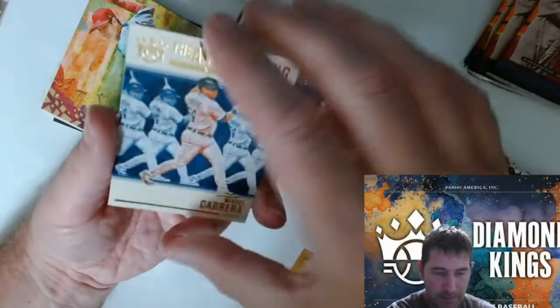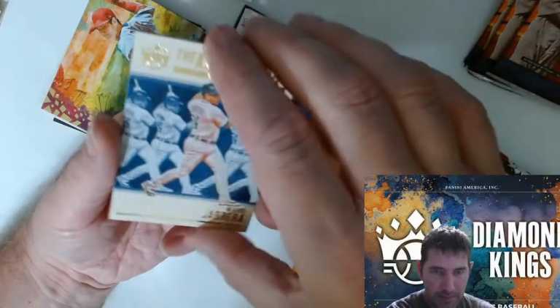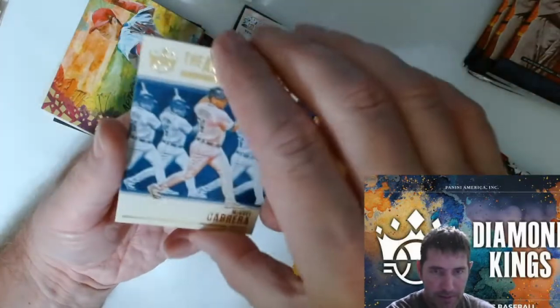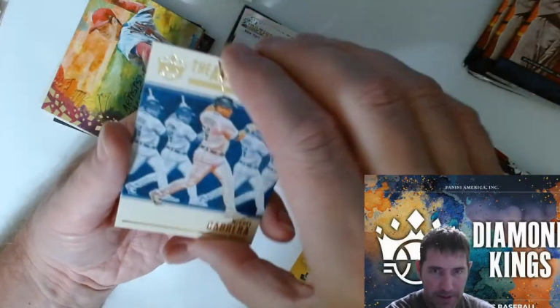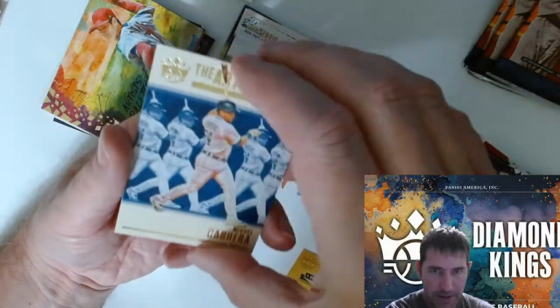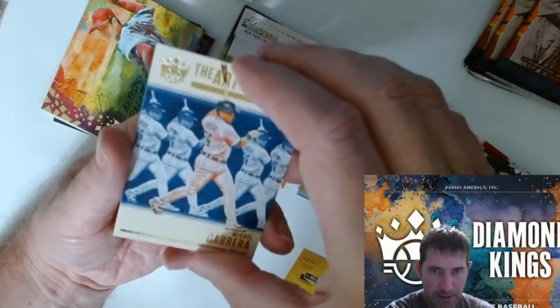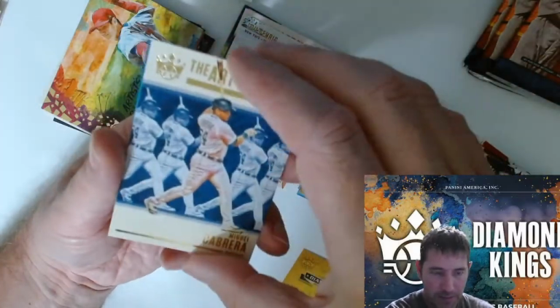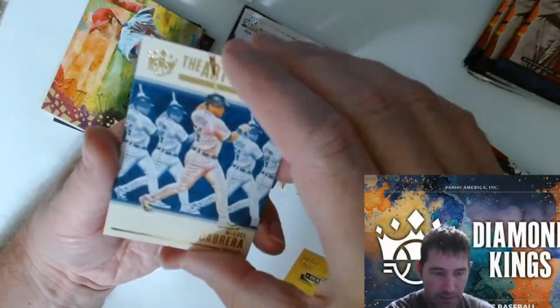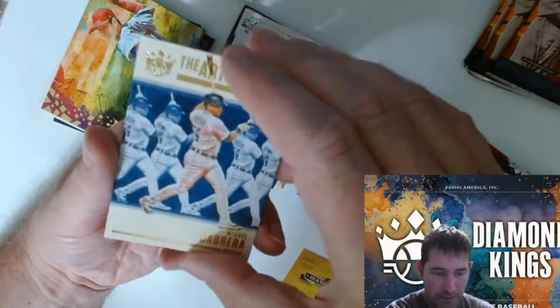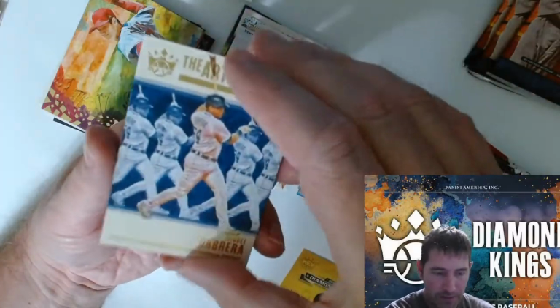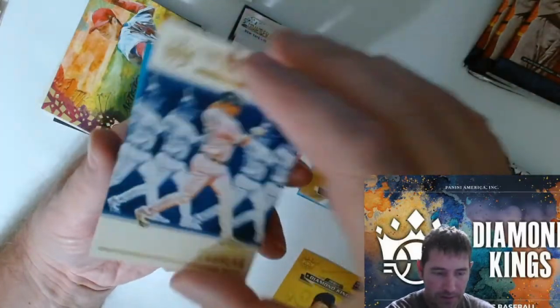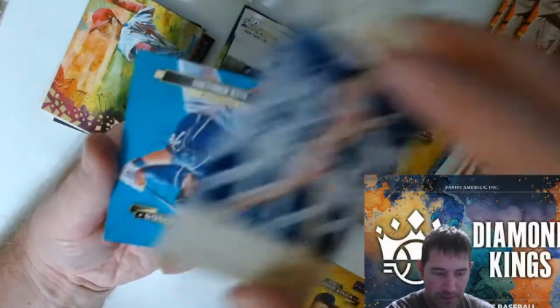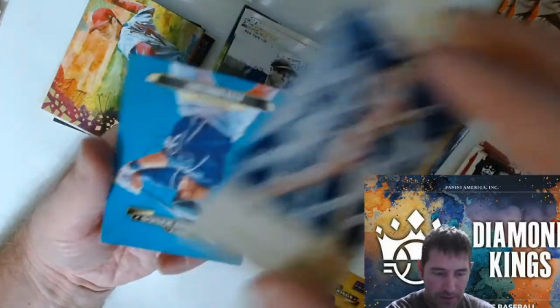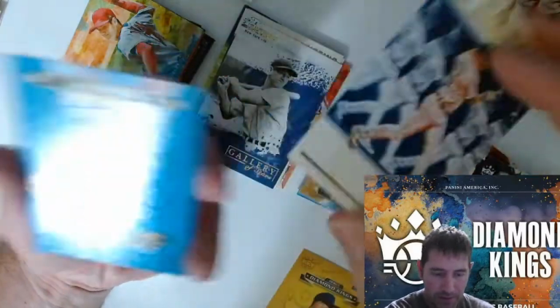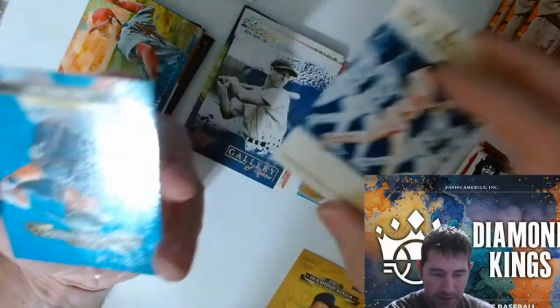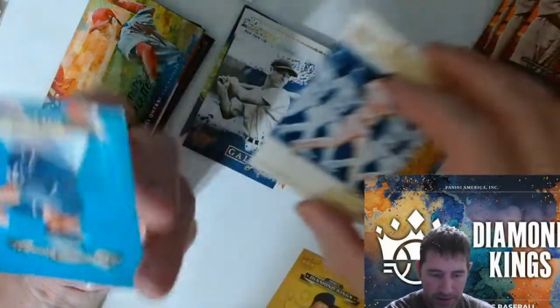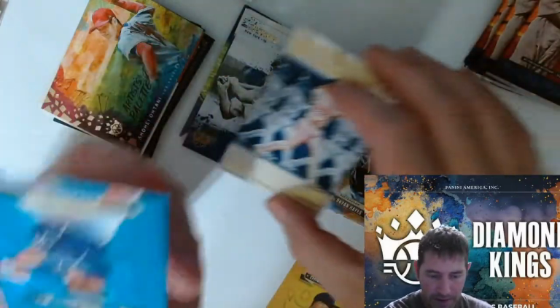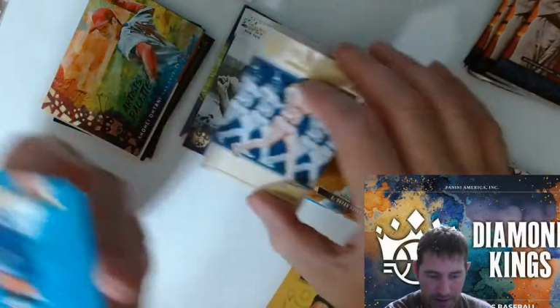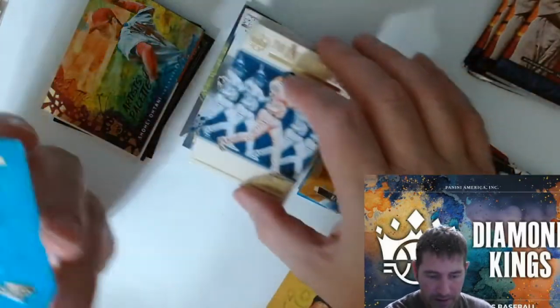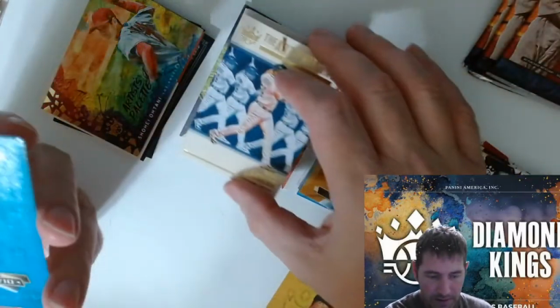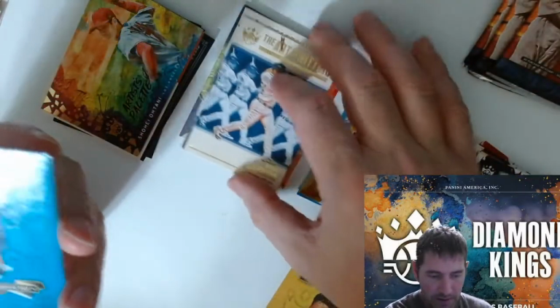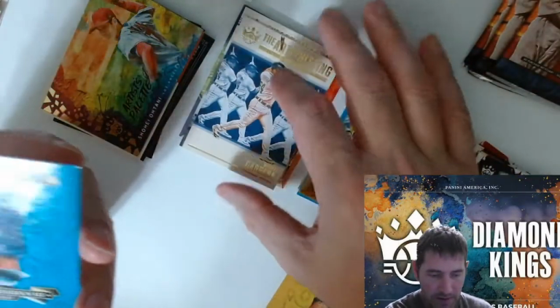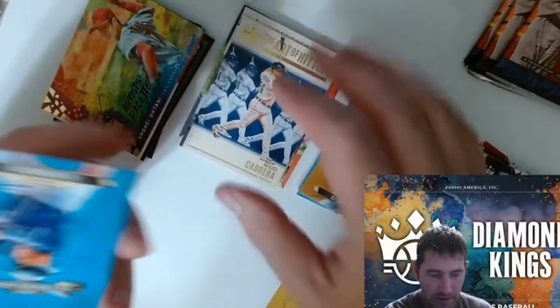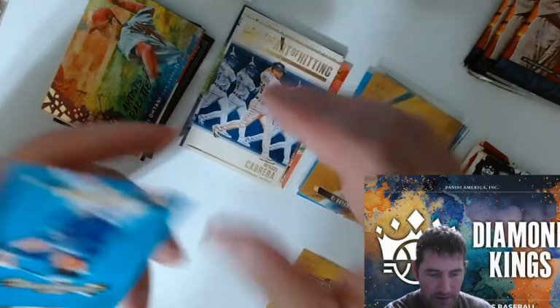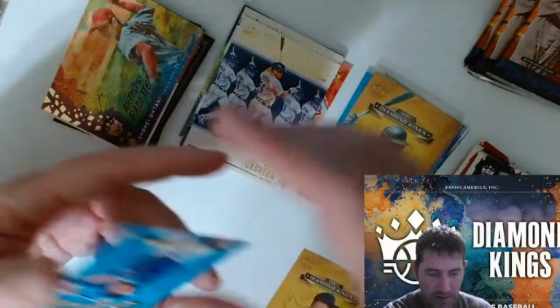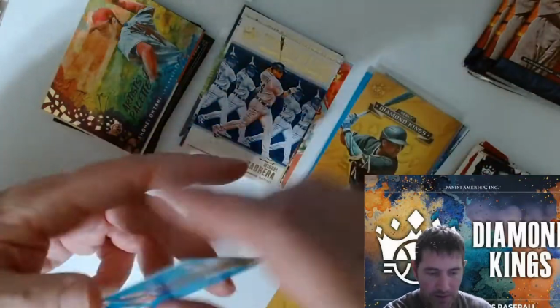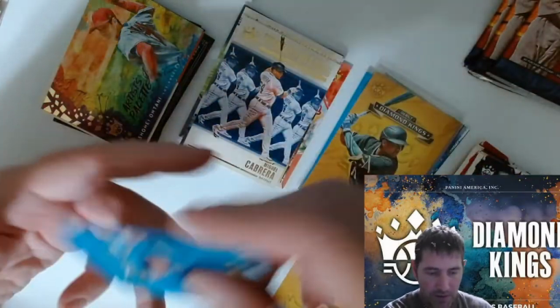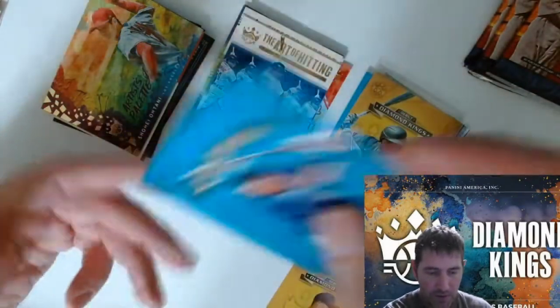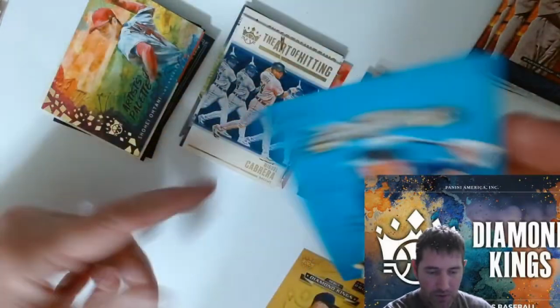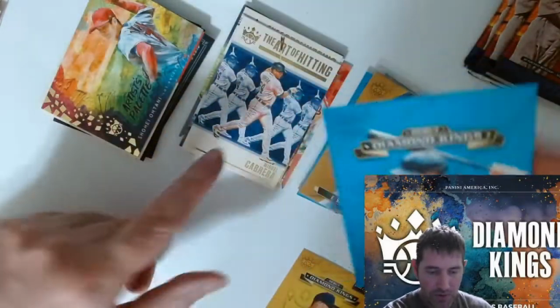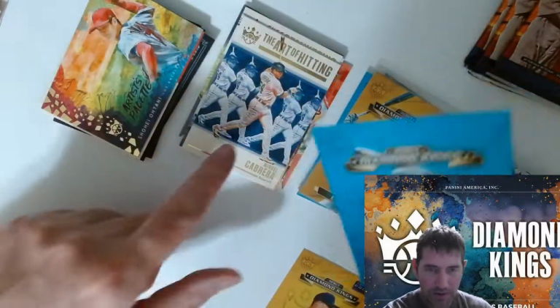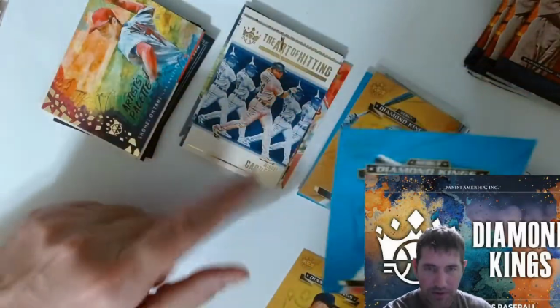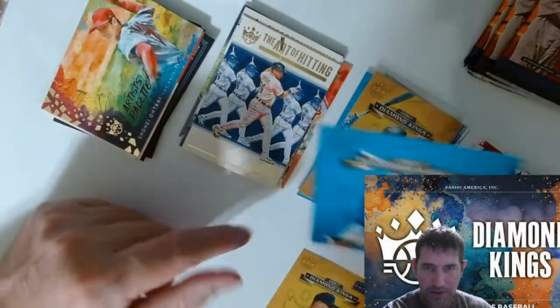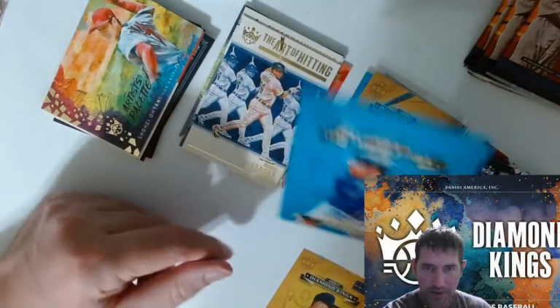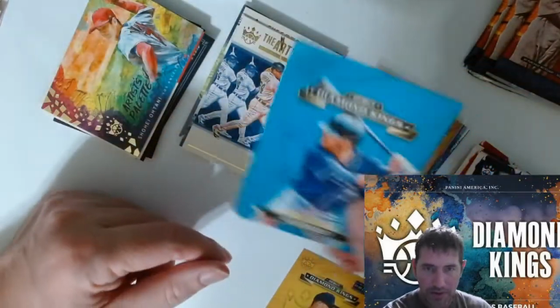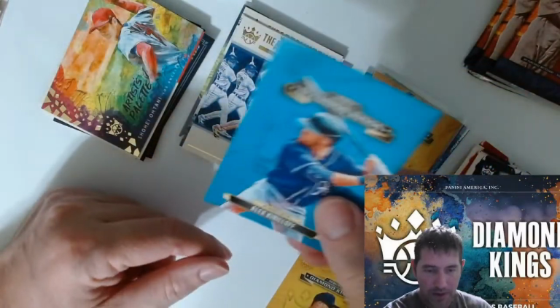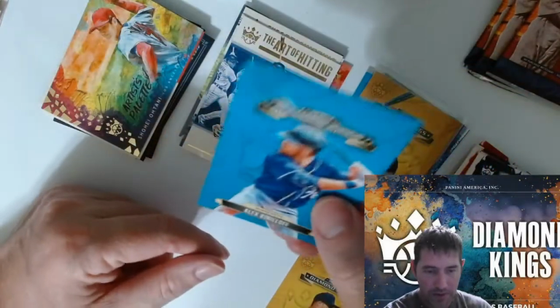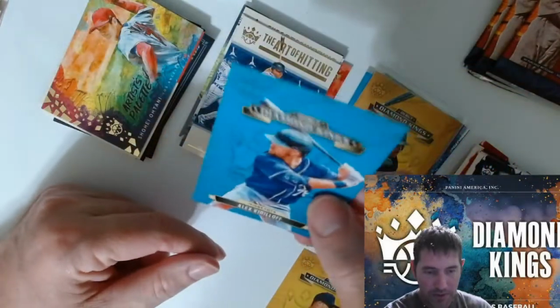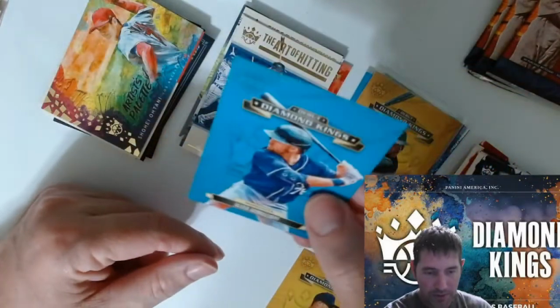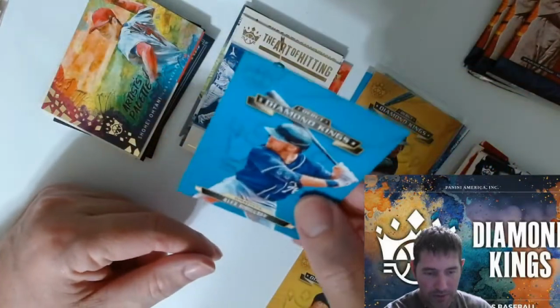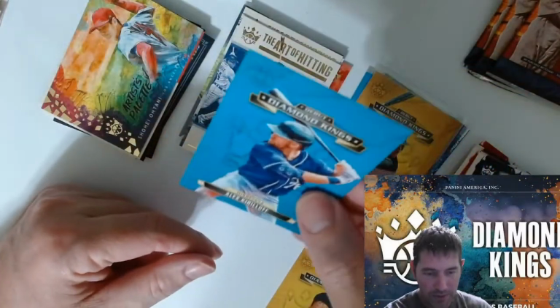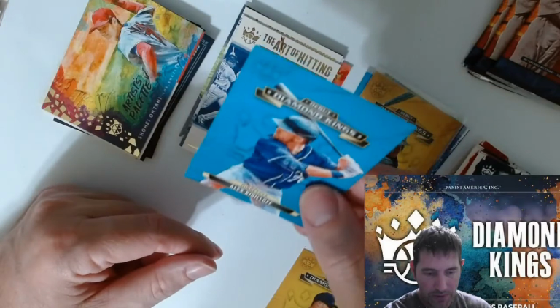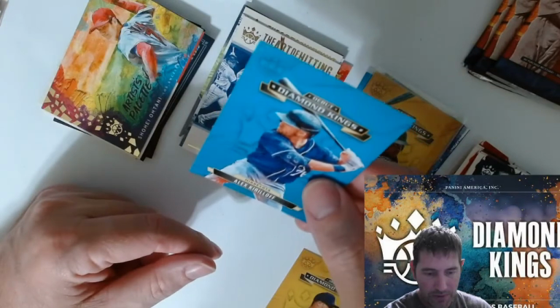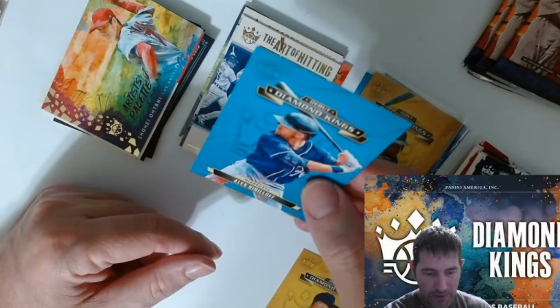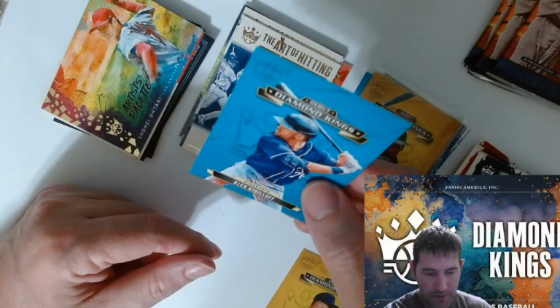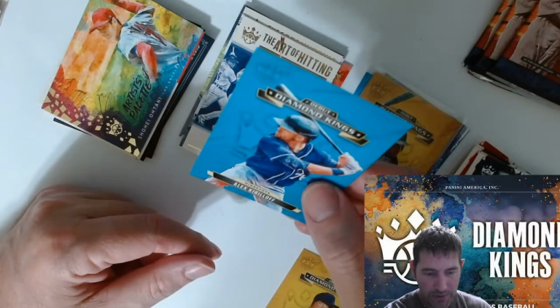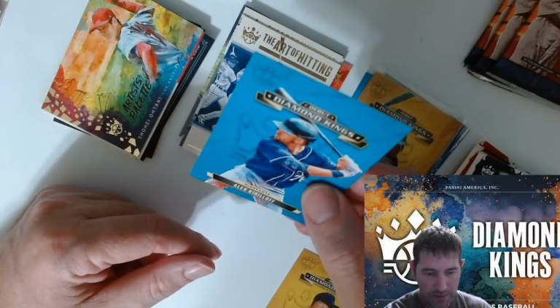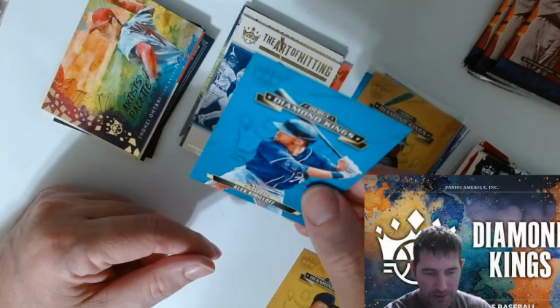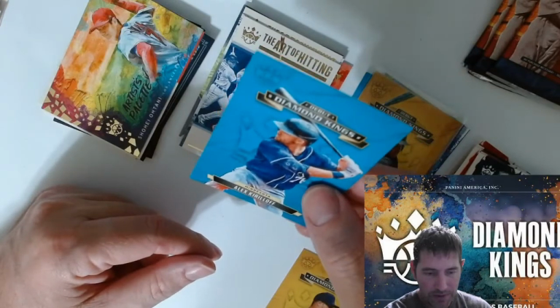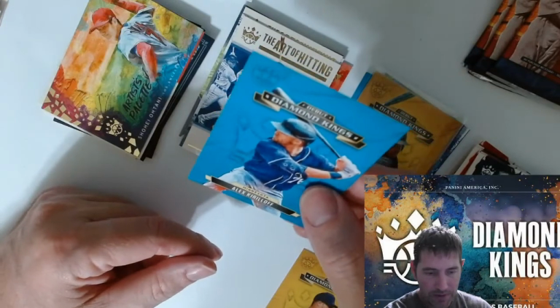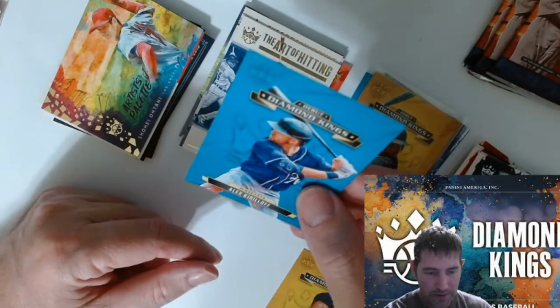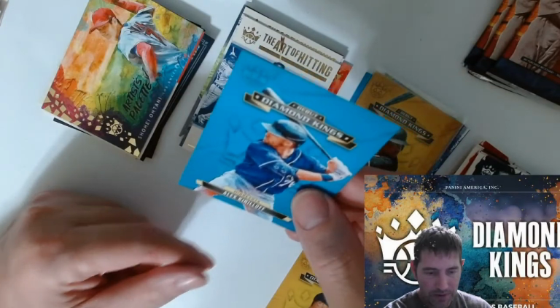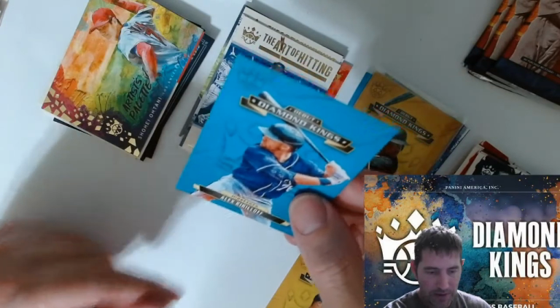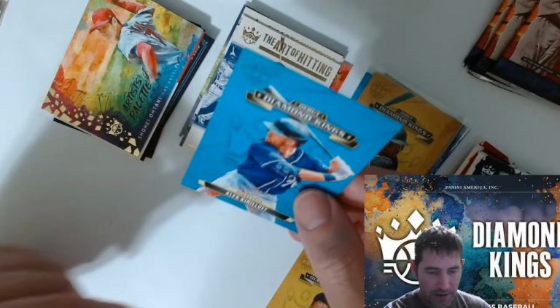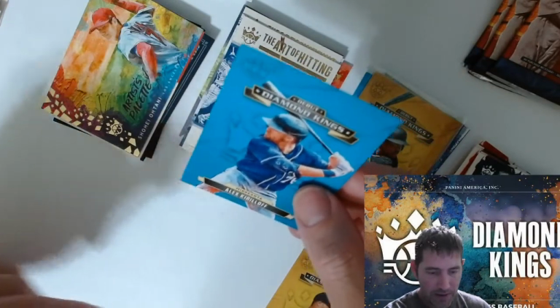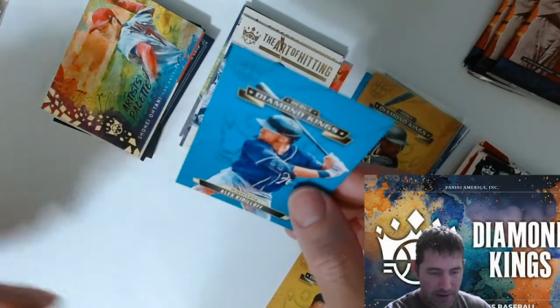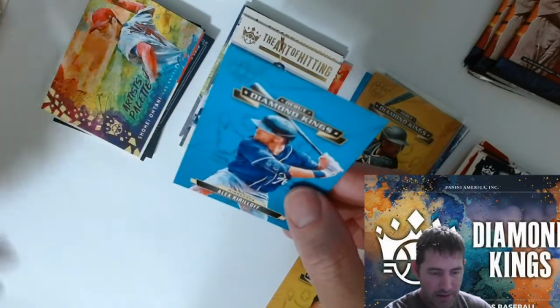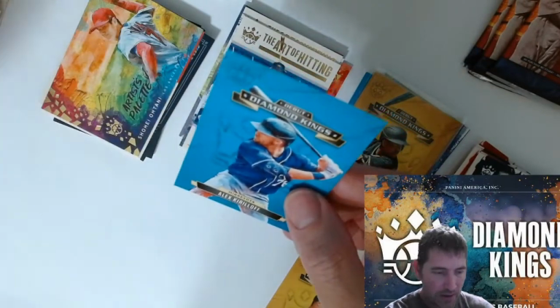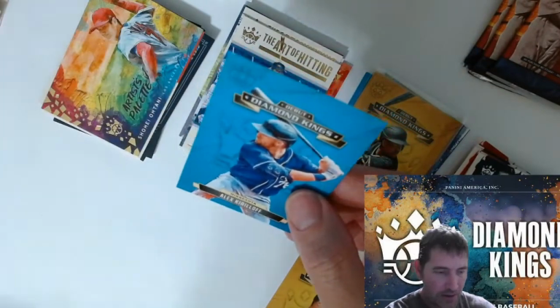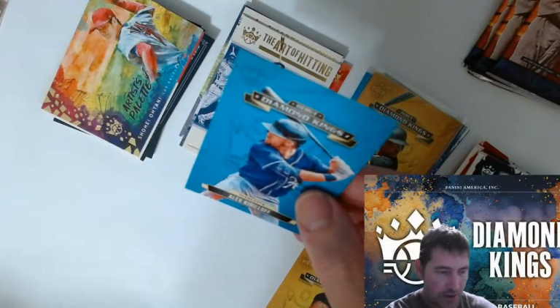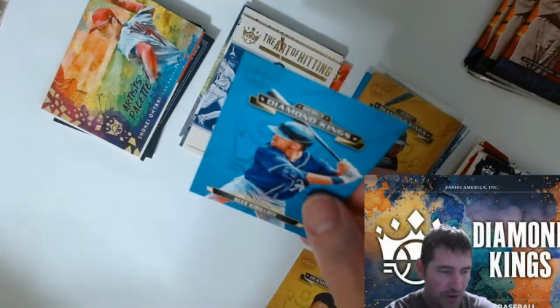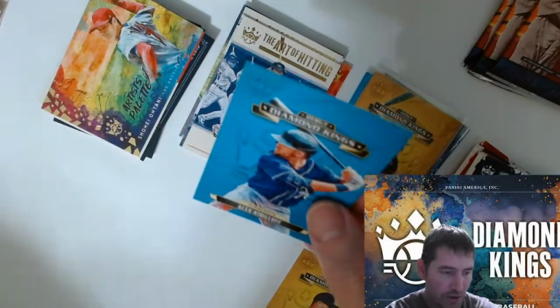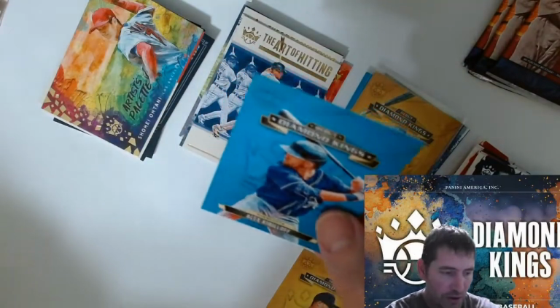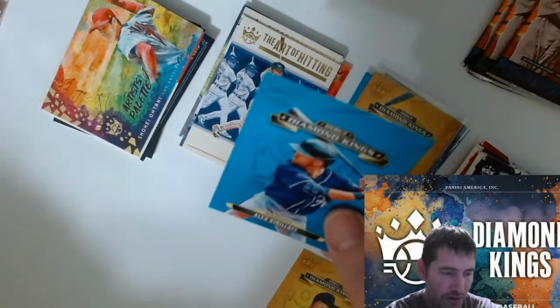Miguel Cabrera — The Art of Hitting. Those are really nice, I like those inserts. Alex Kirilloff.